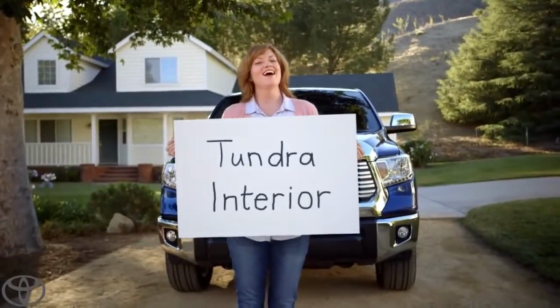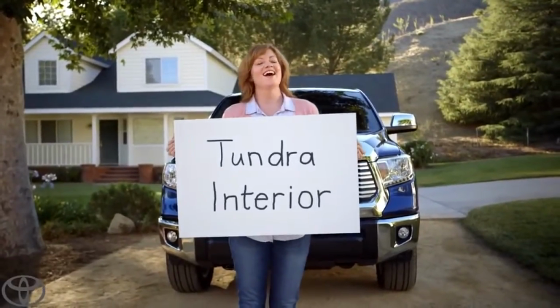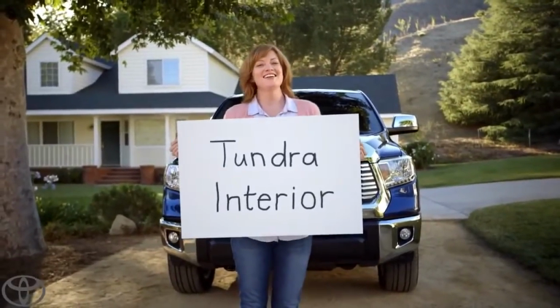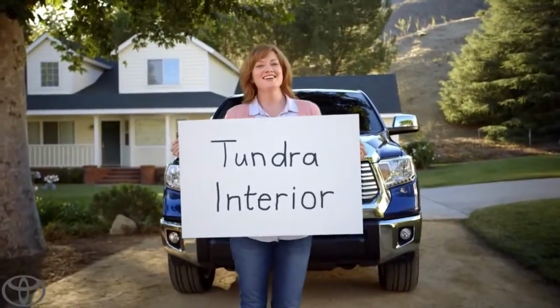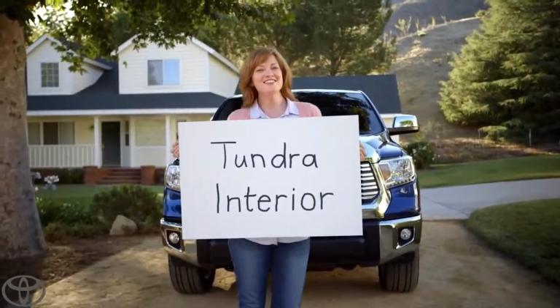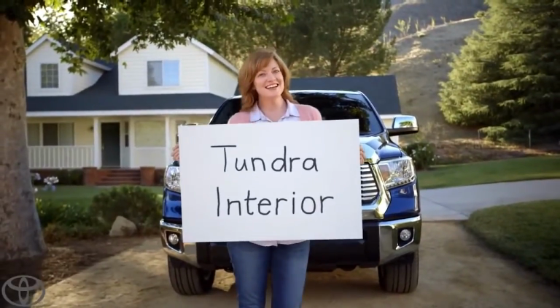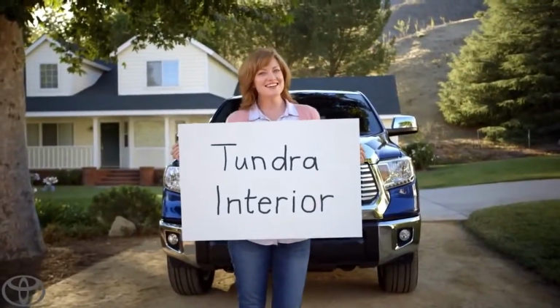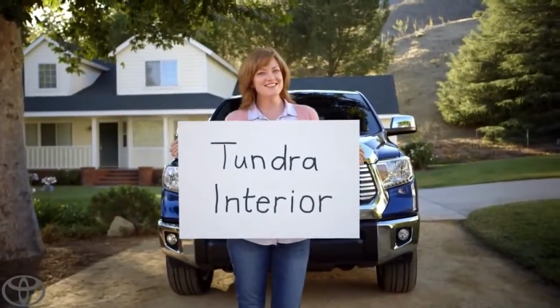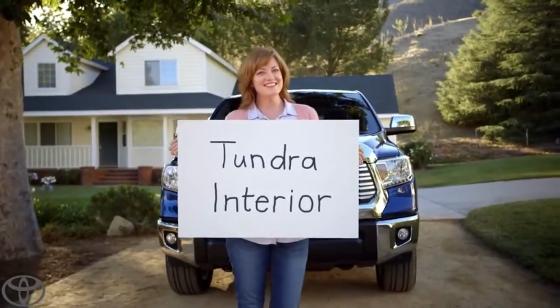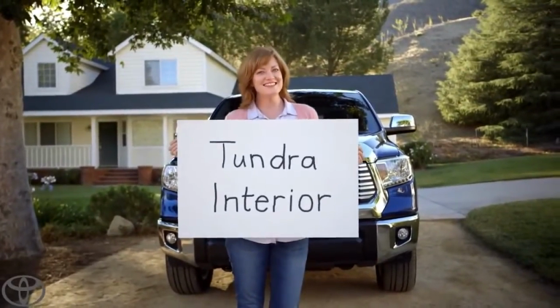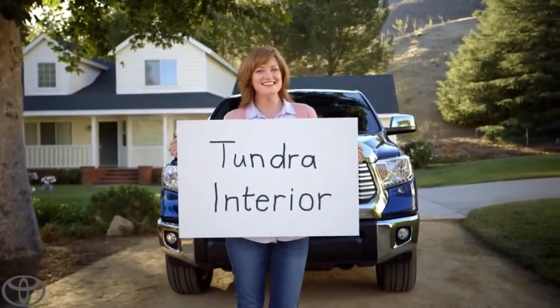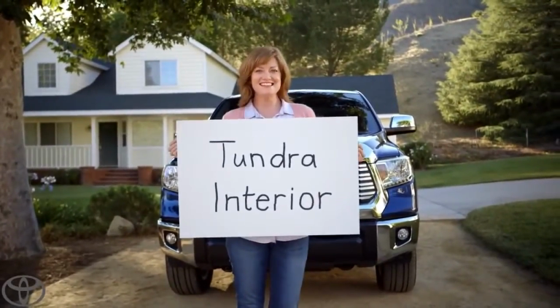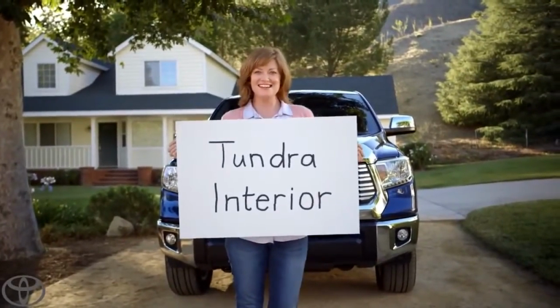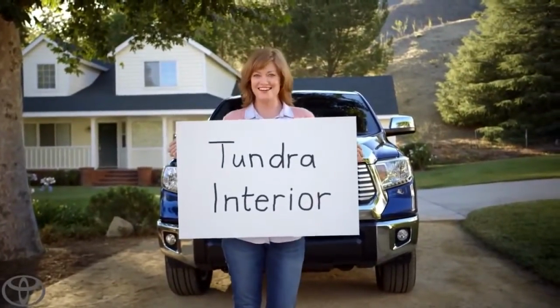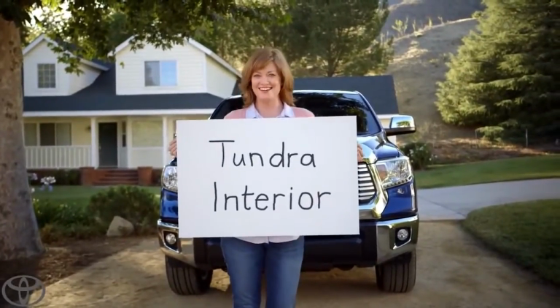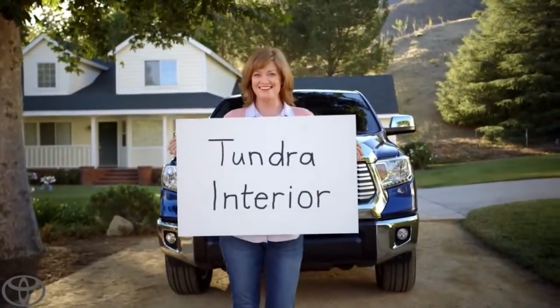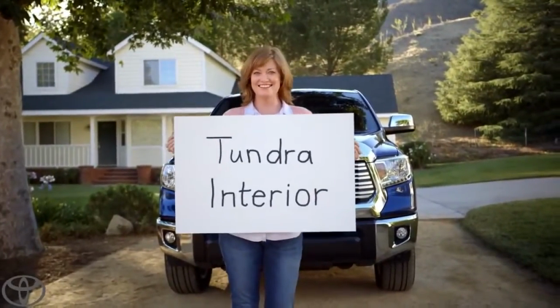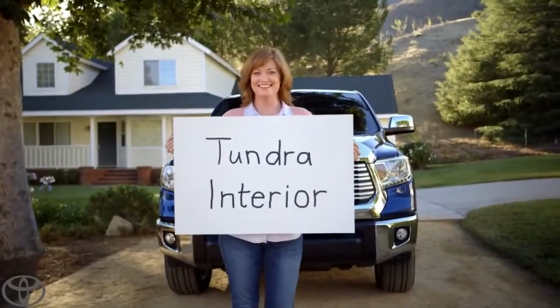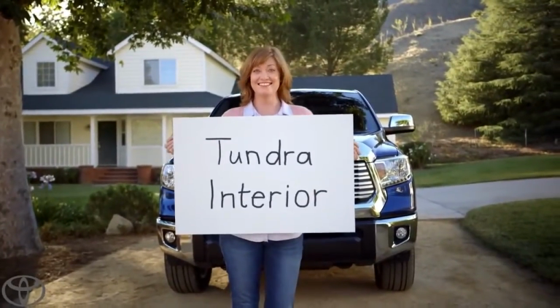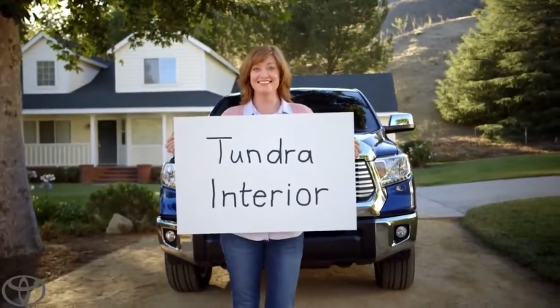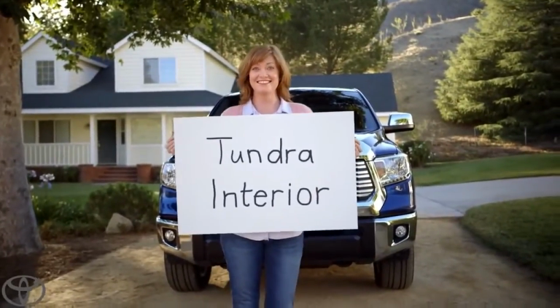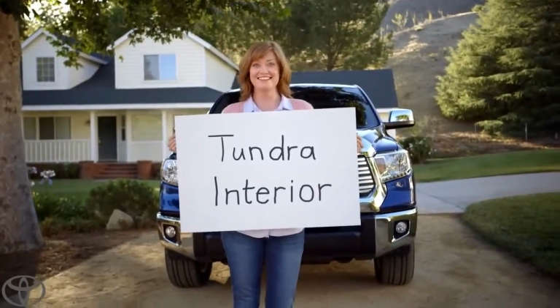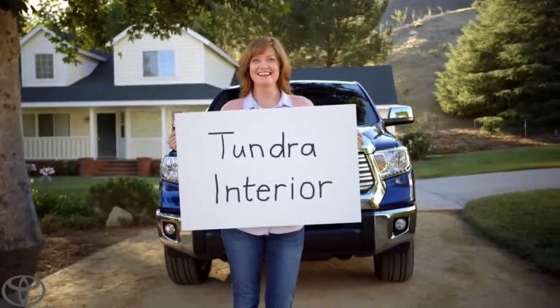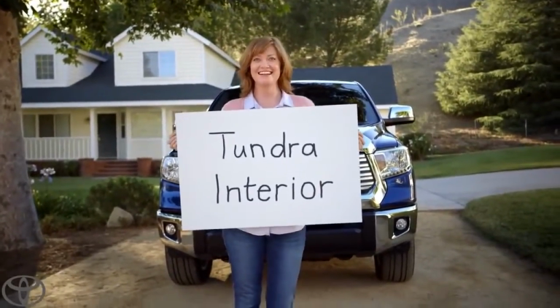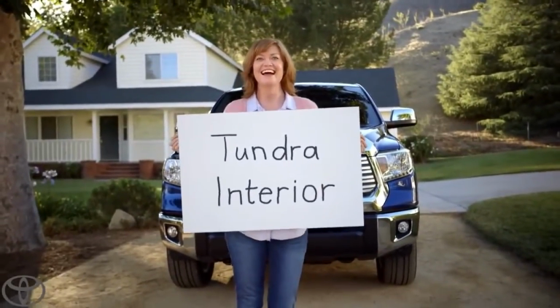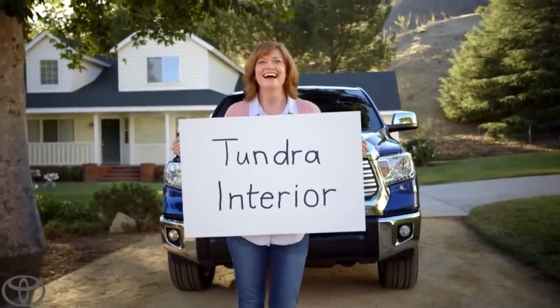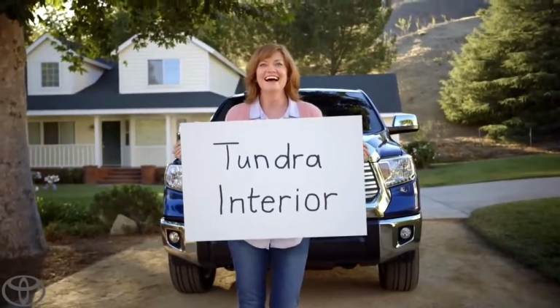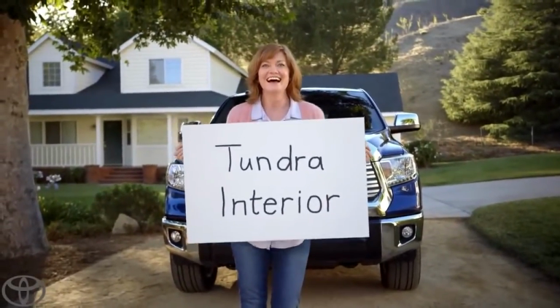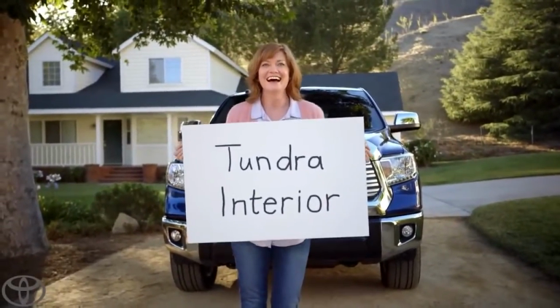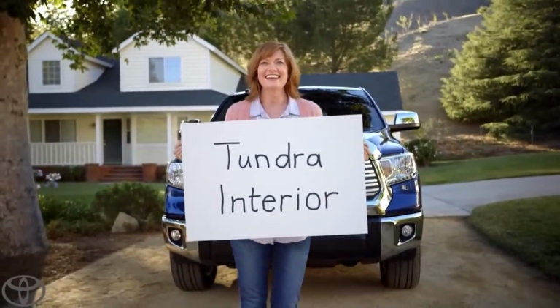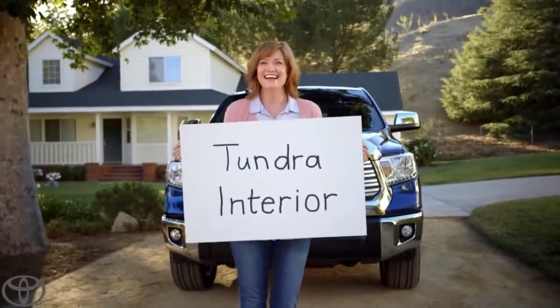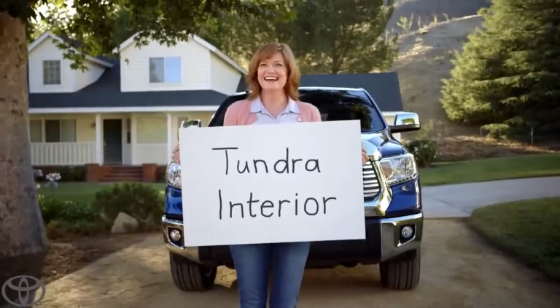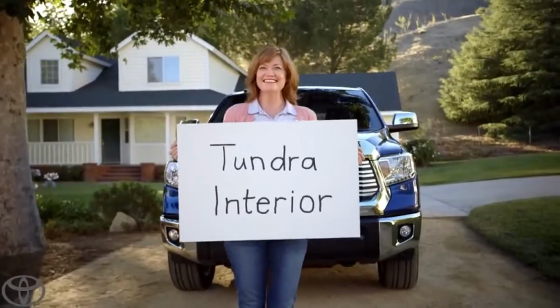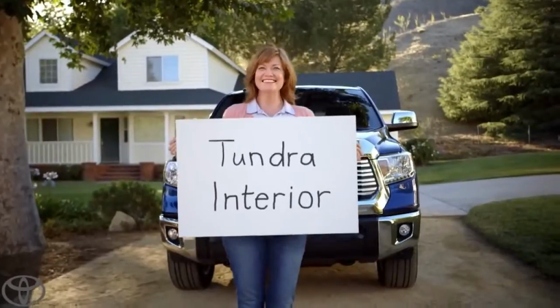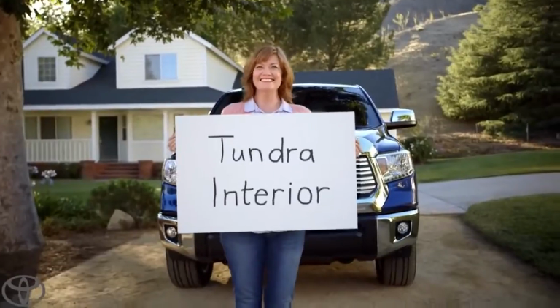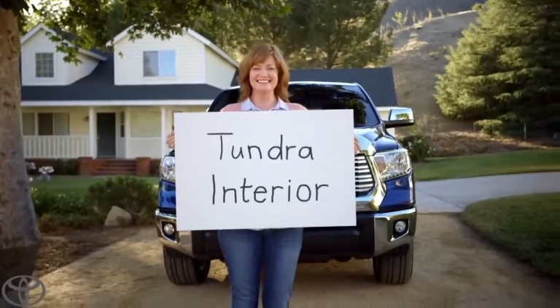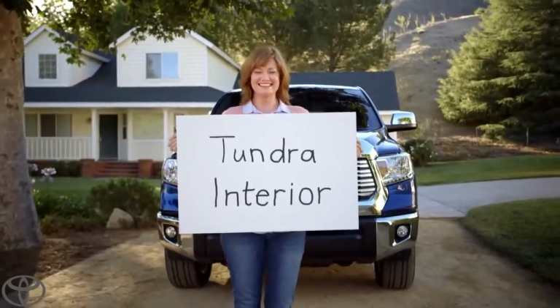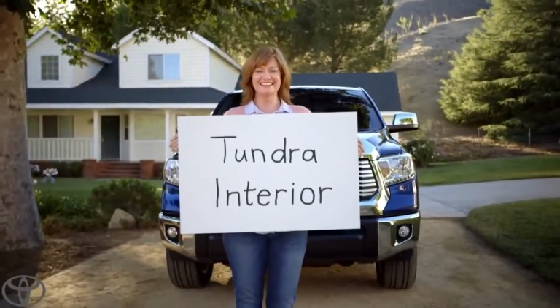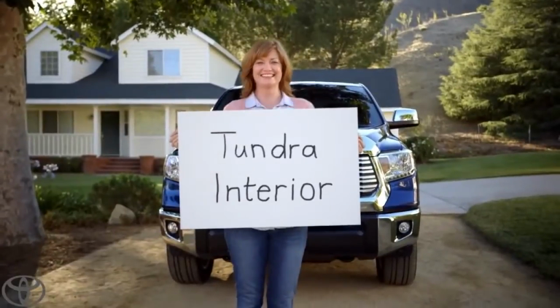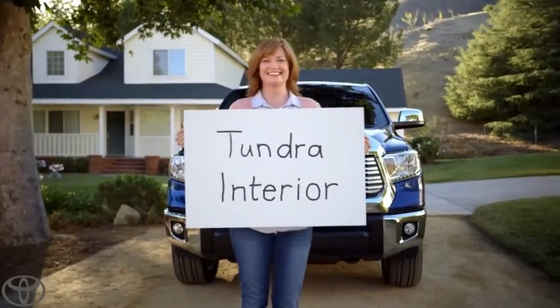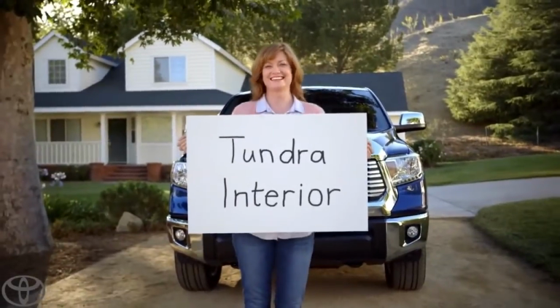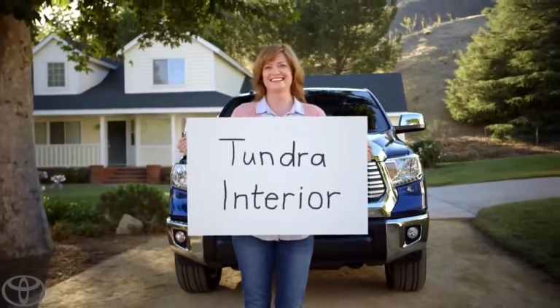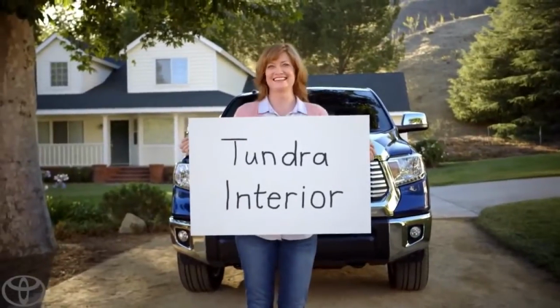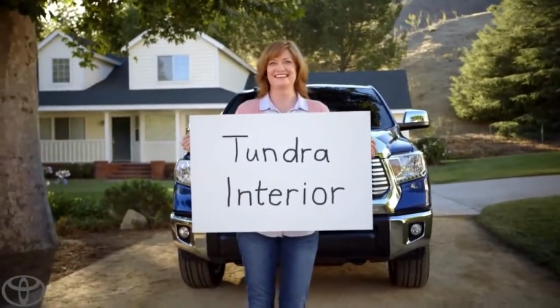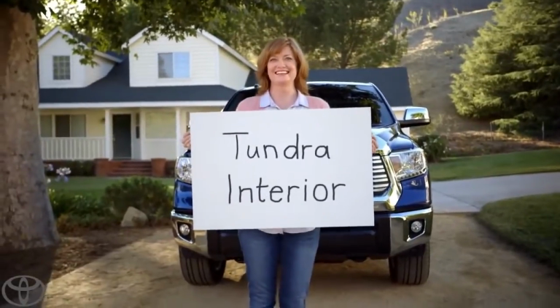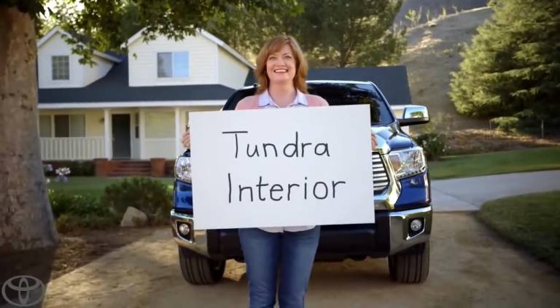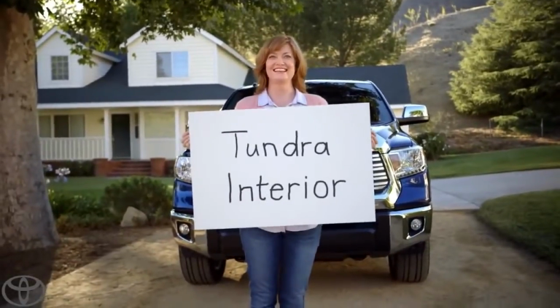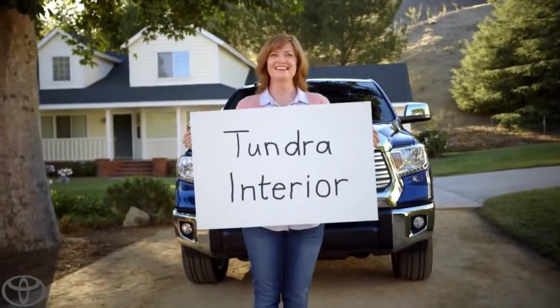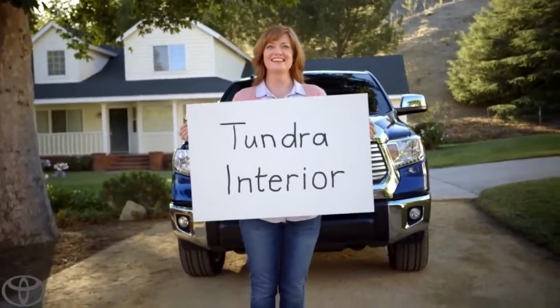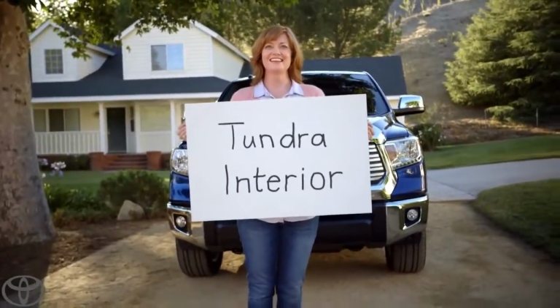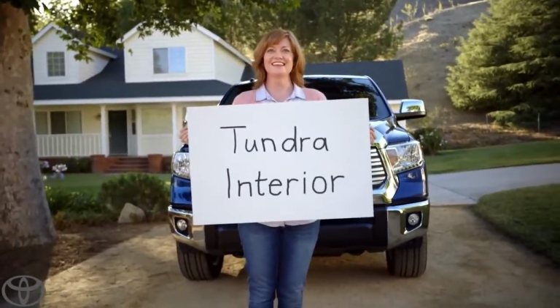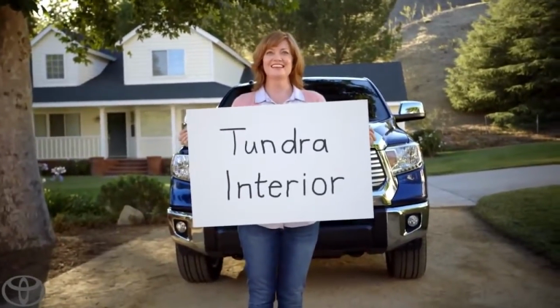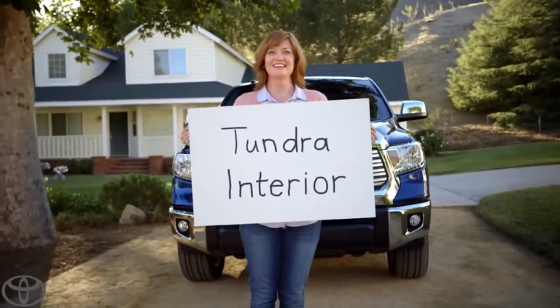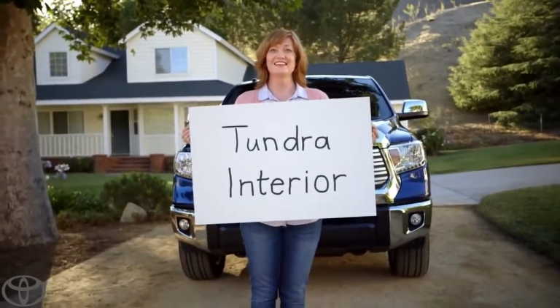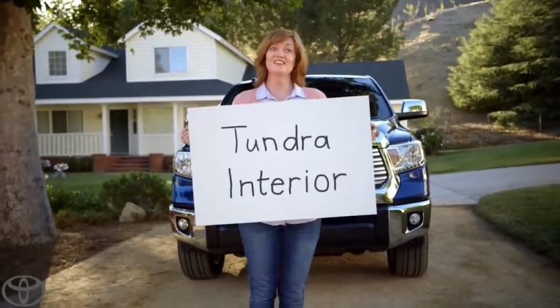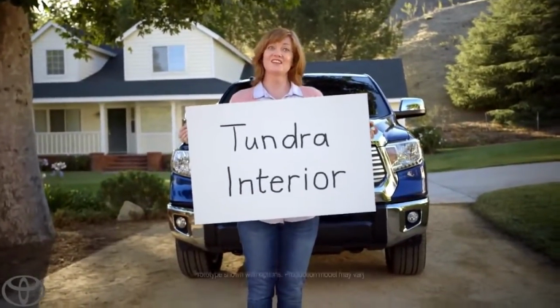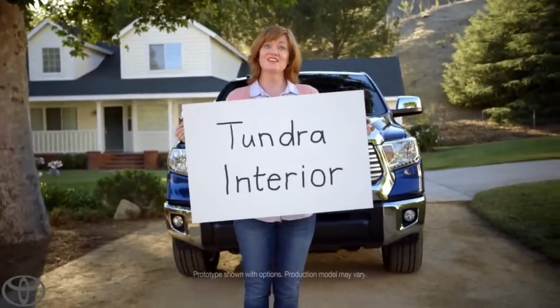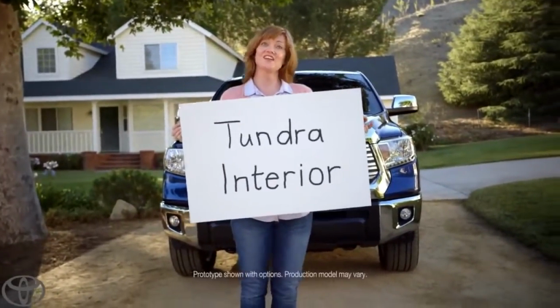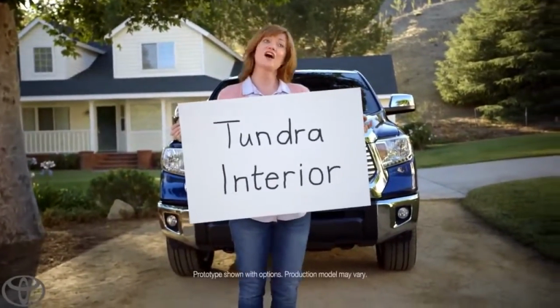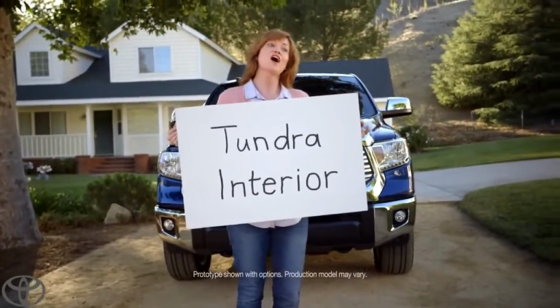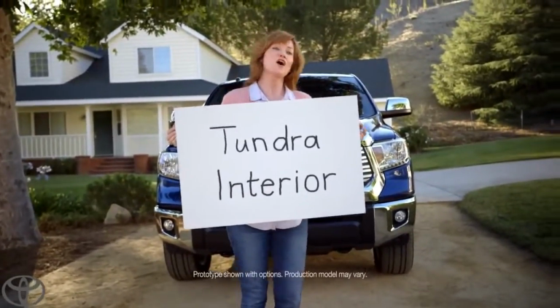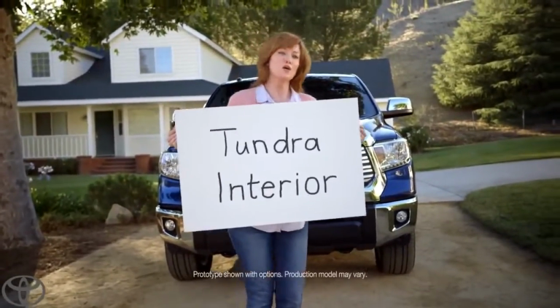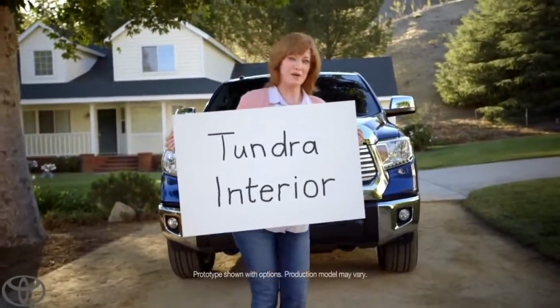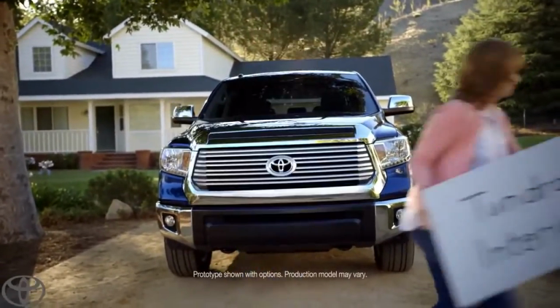Our new Tundra's interior. Oh, that was so great. Thanks. You can go ahead and go.